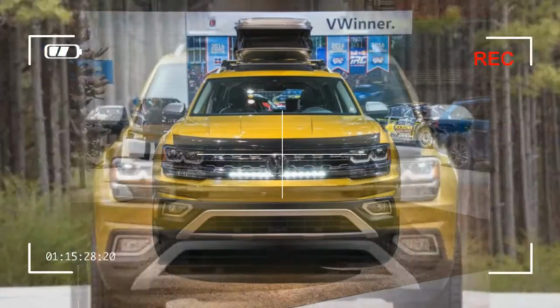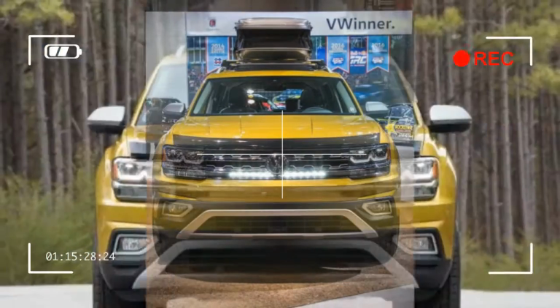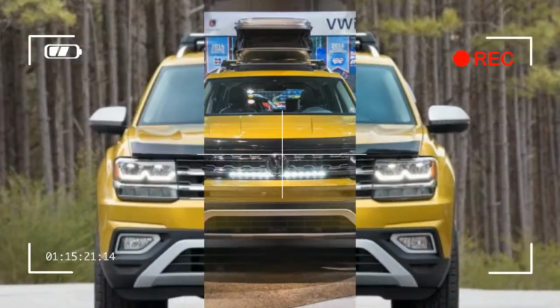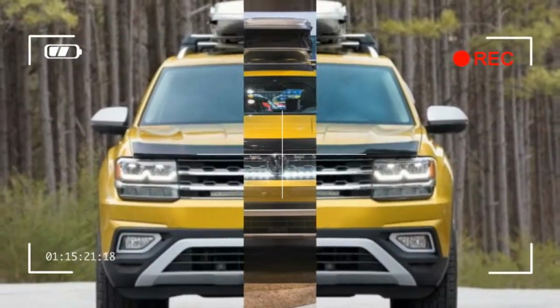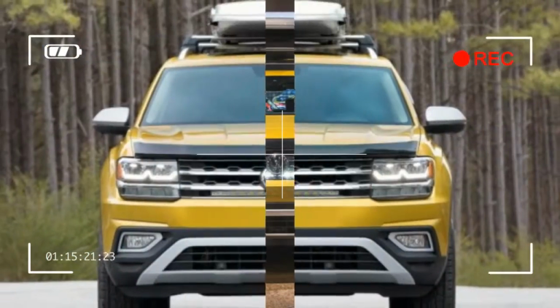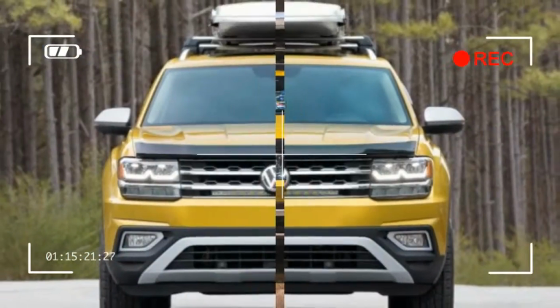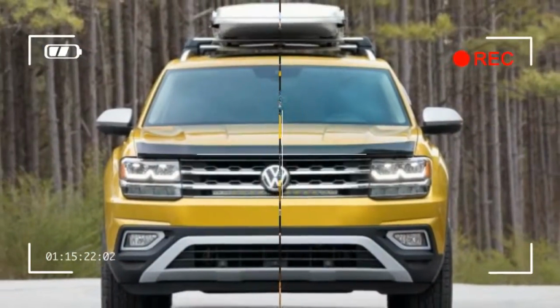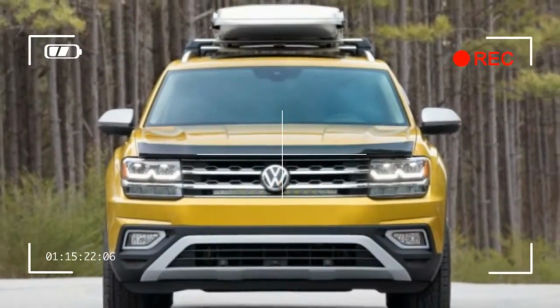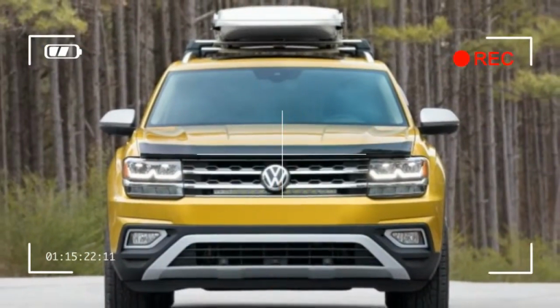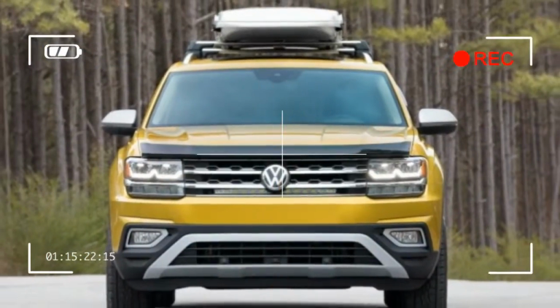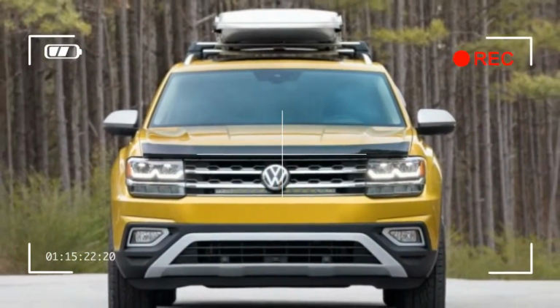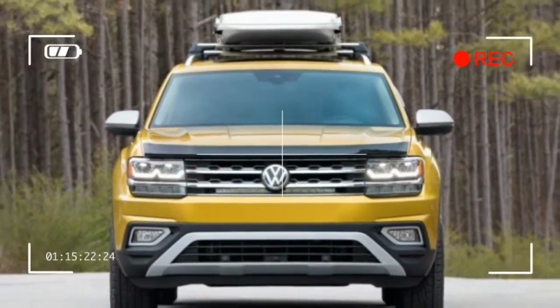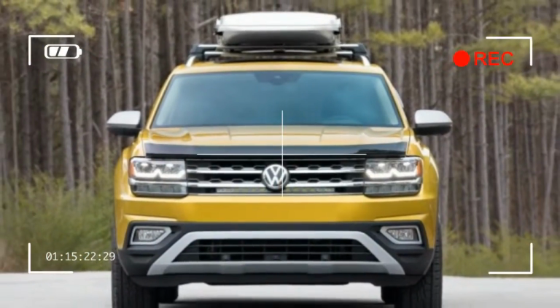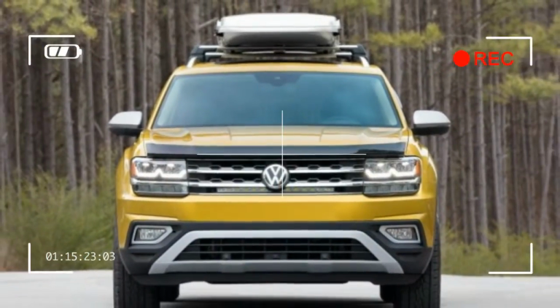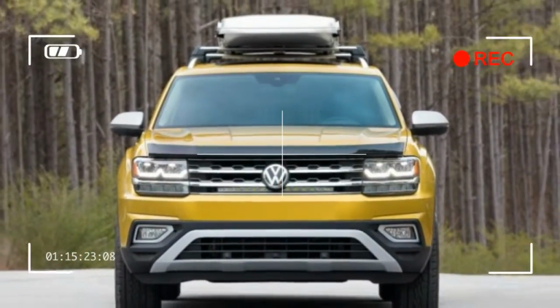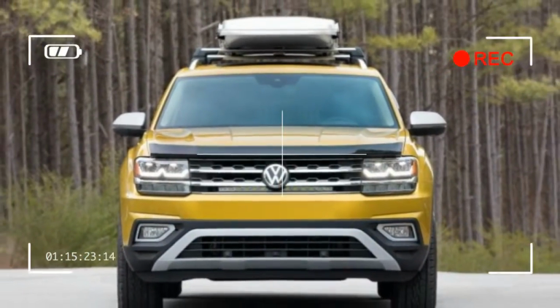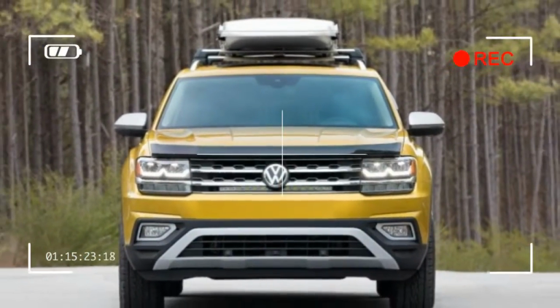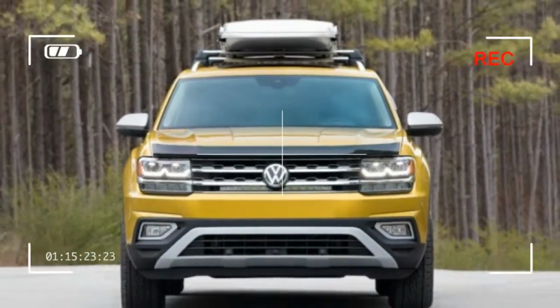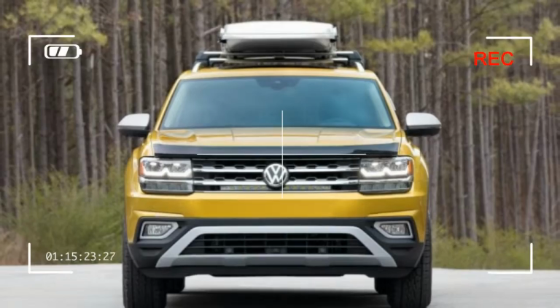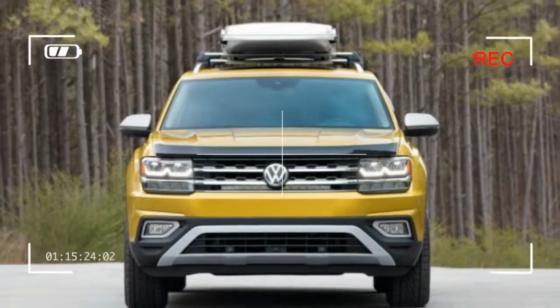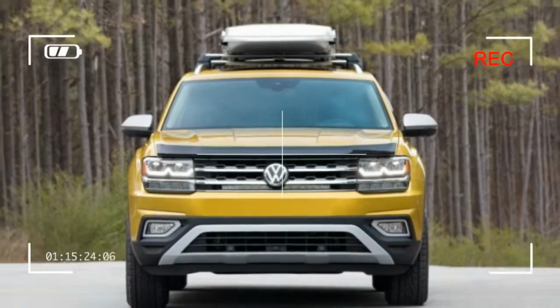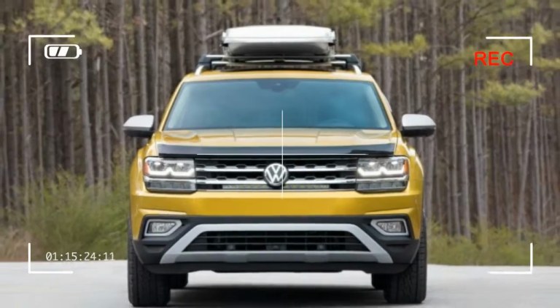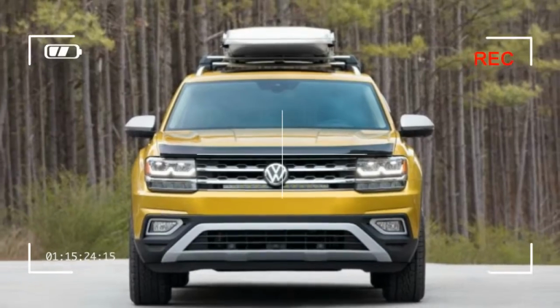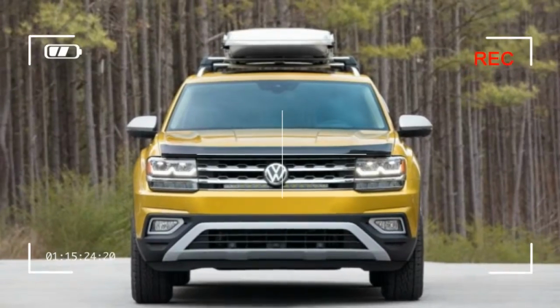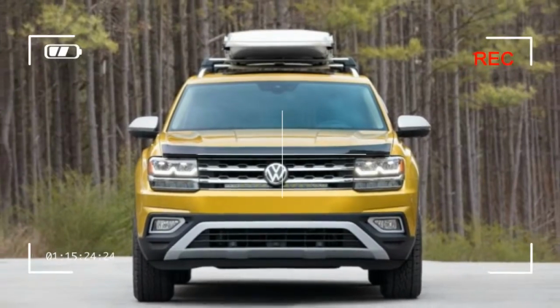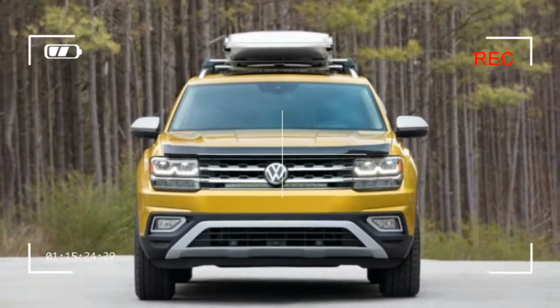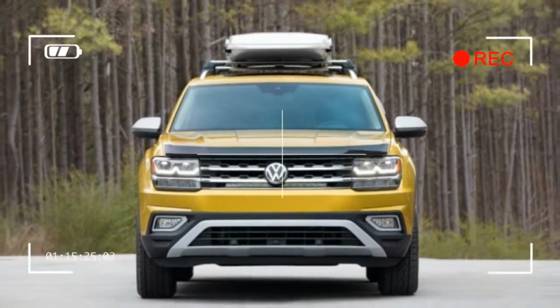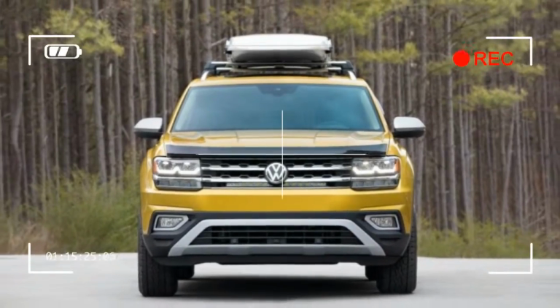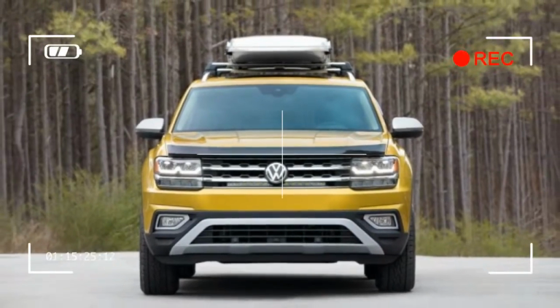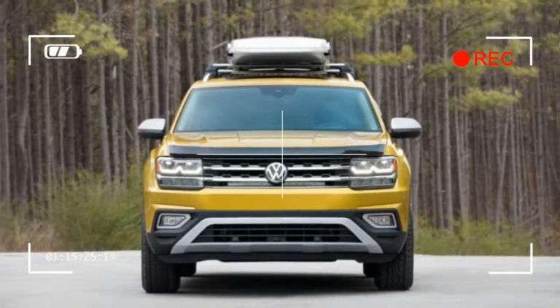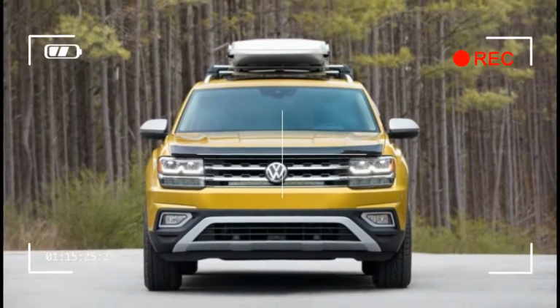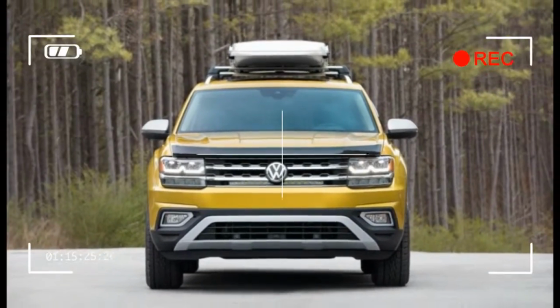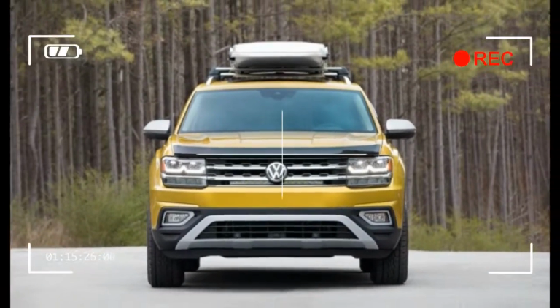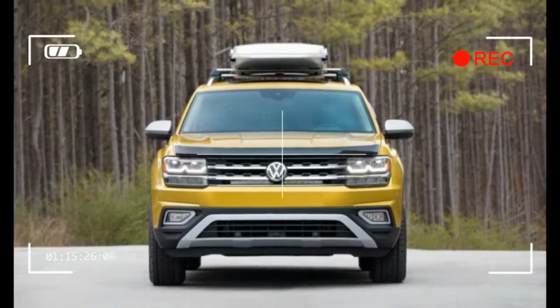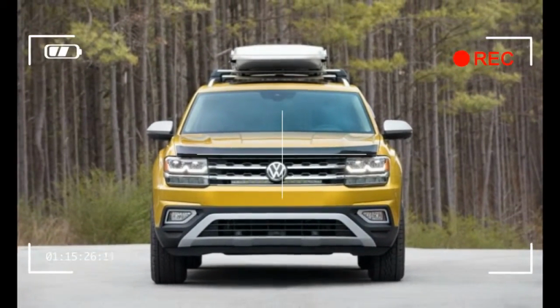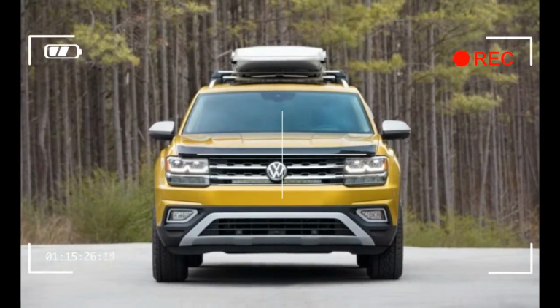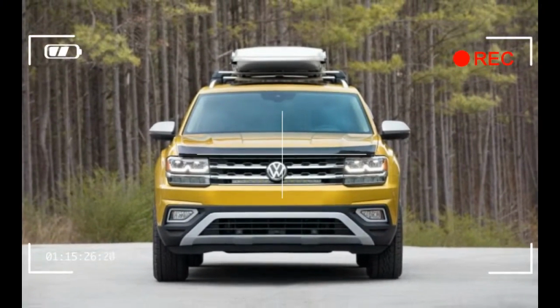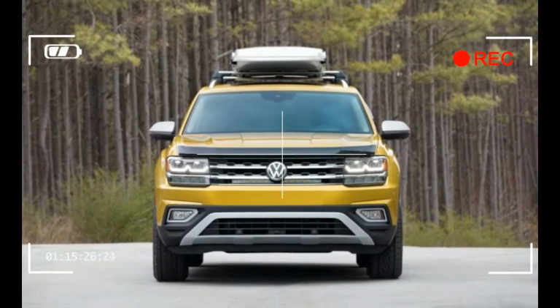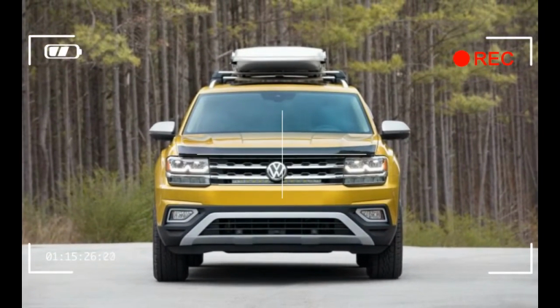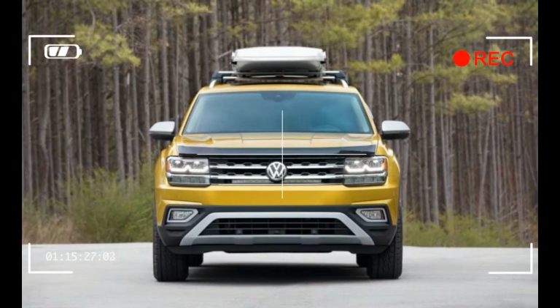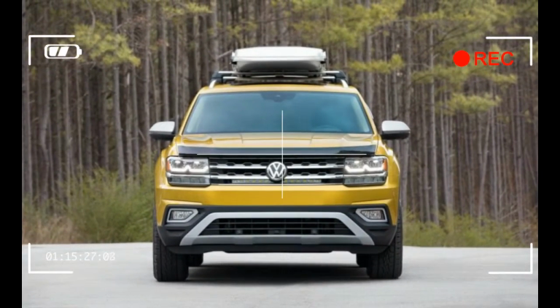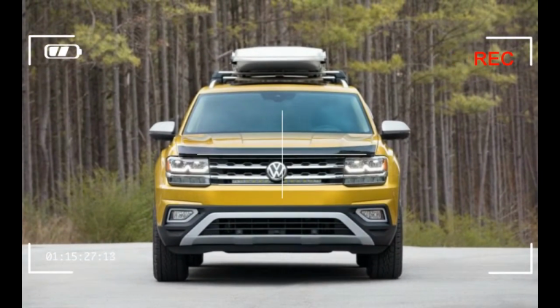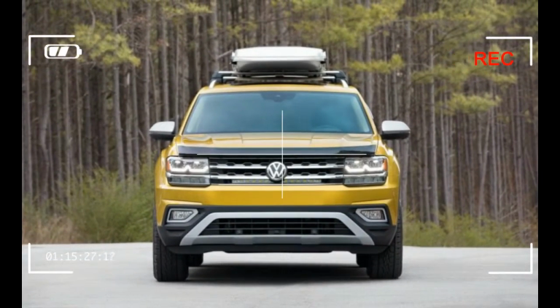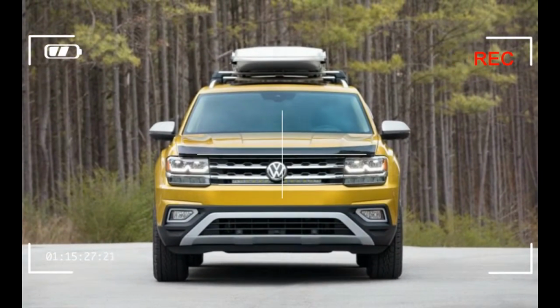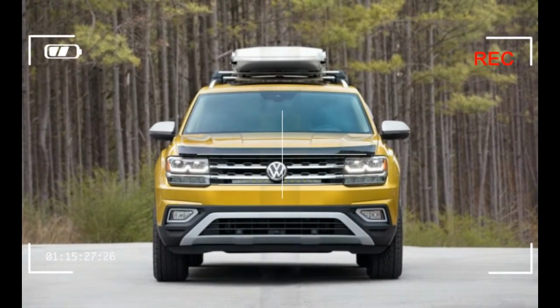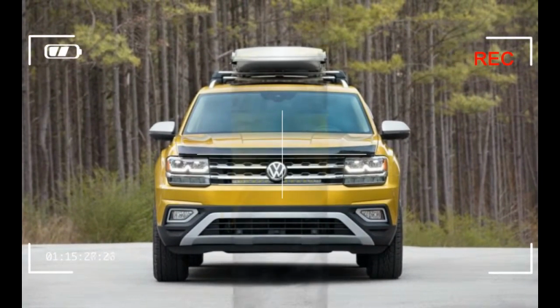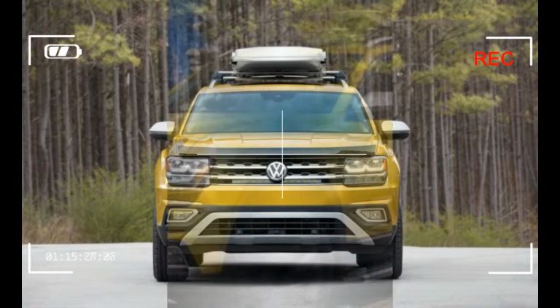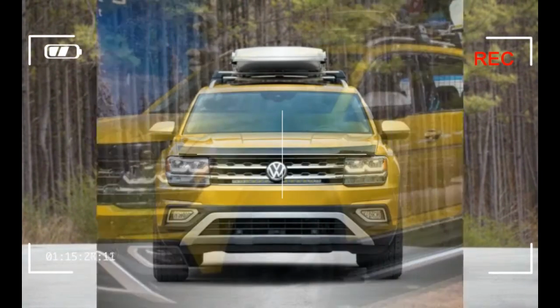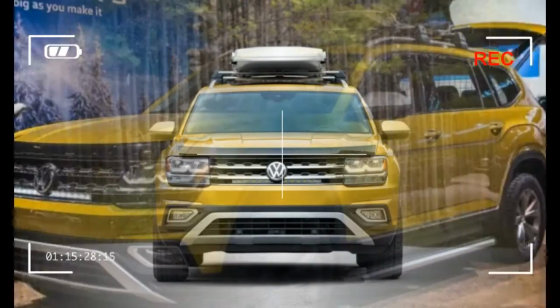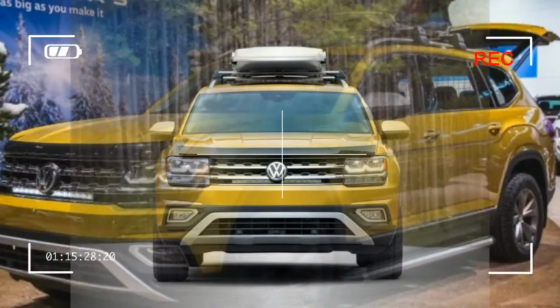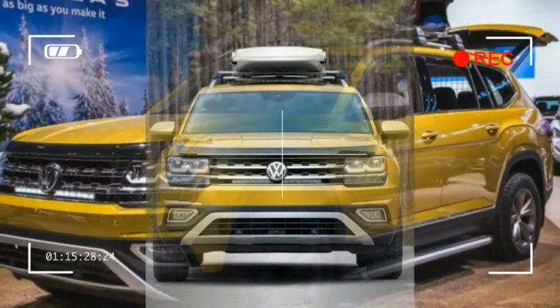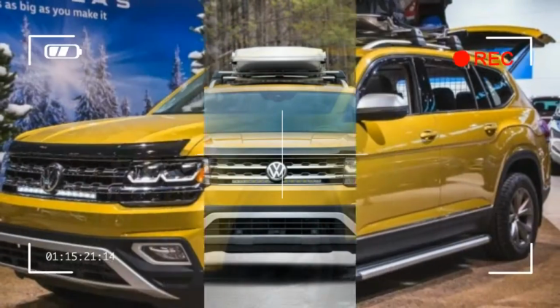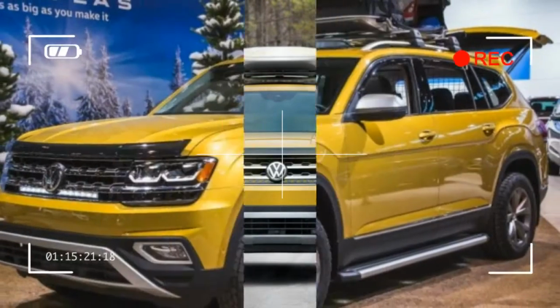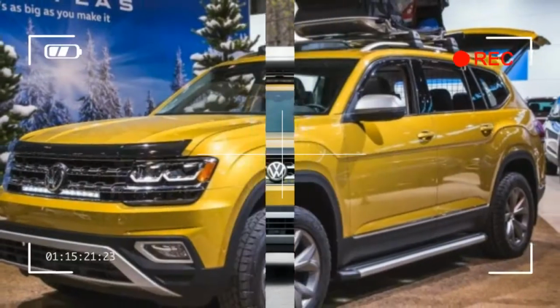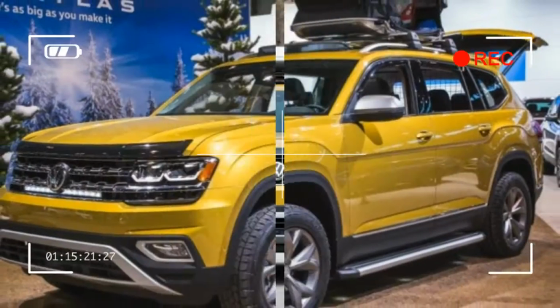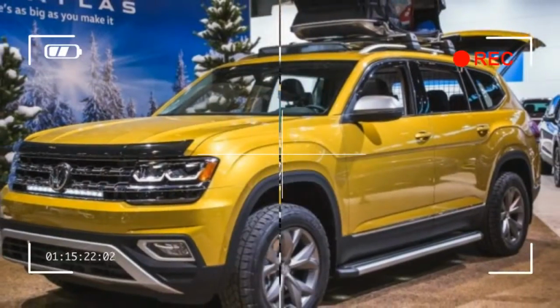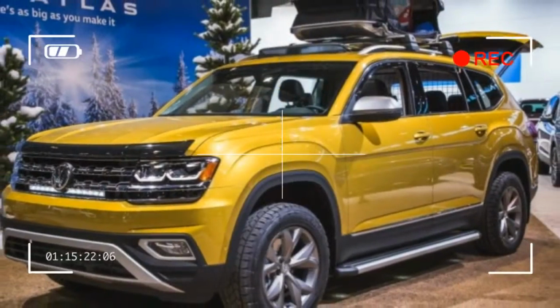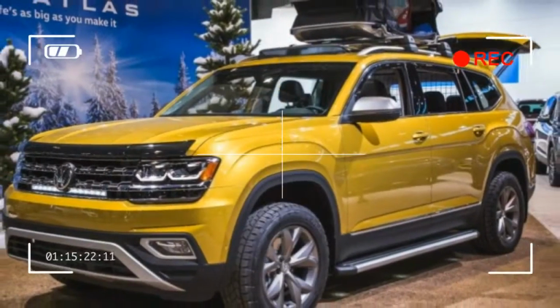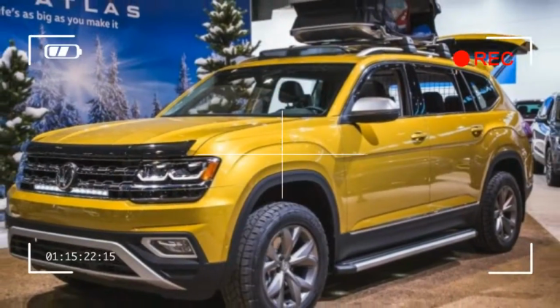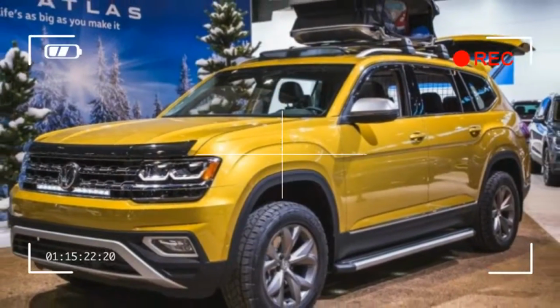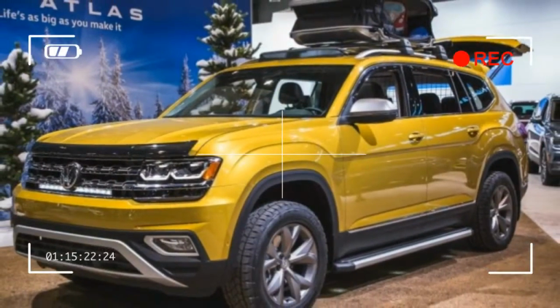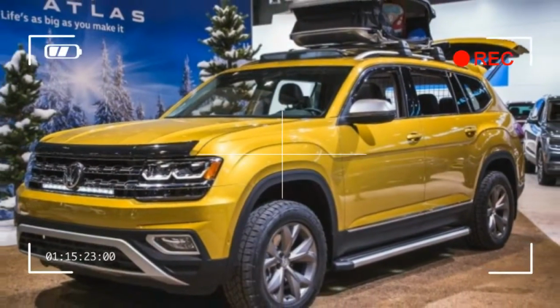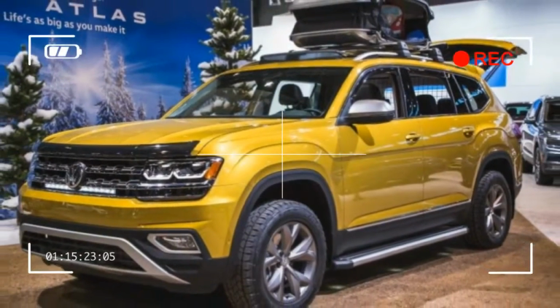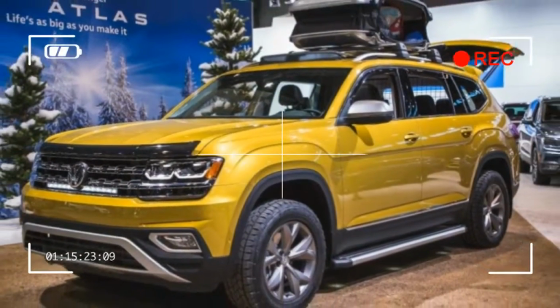The rooftop piece, called the Urban Loader, is among the accessories Volkswagen promises to put on sale soon. The company isn't saying yet which ones will make the cut.